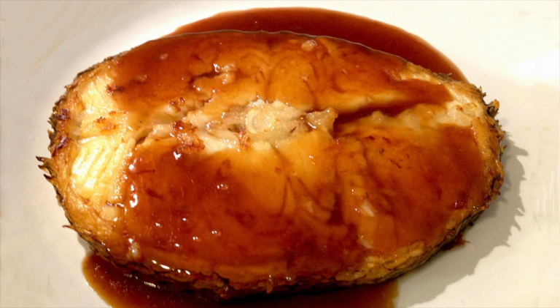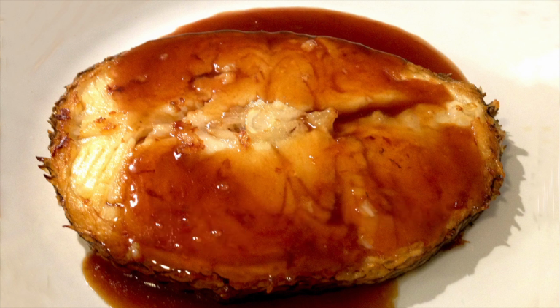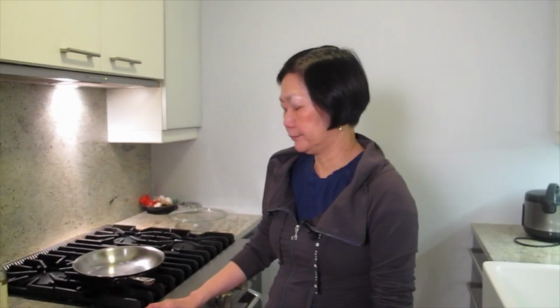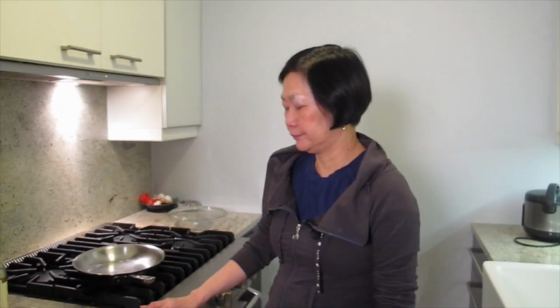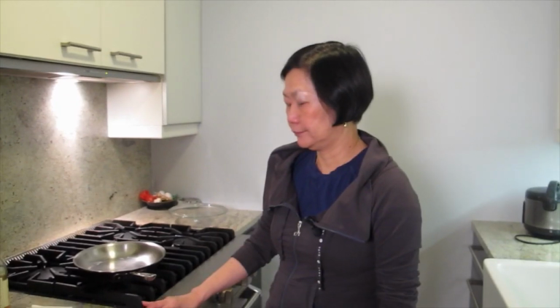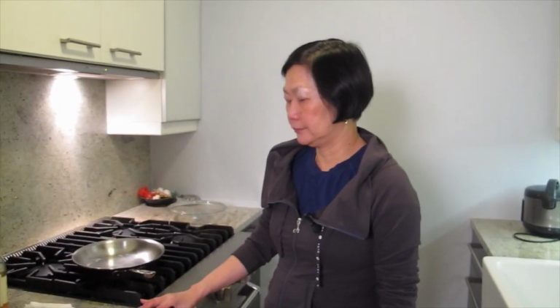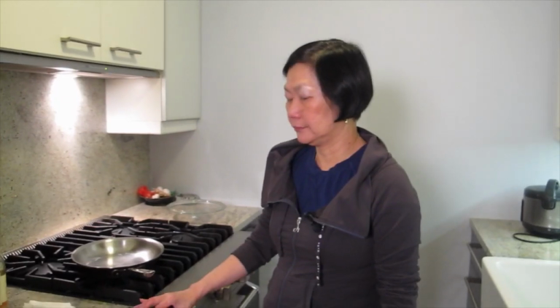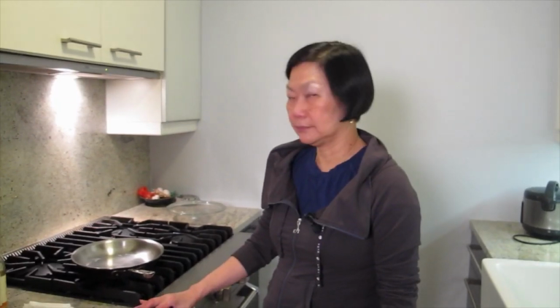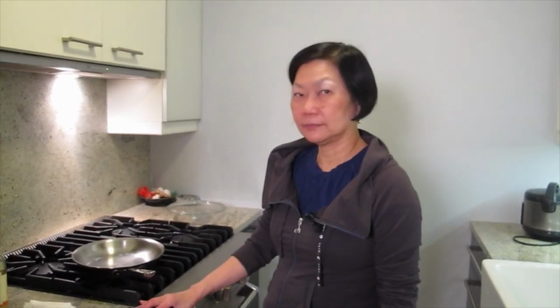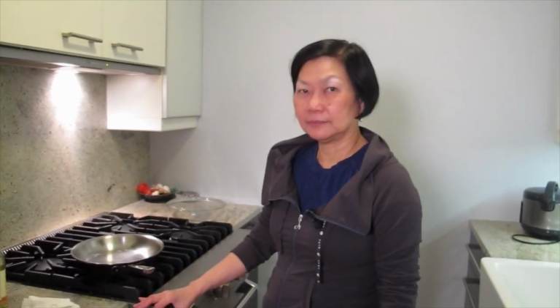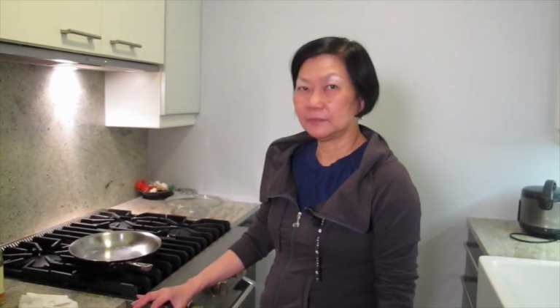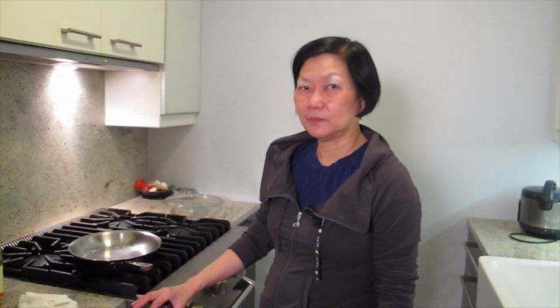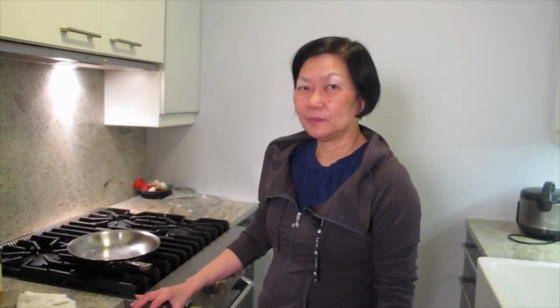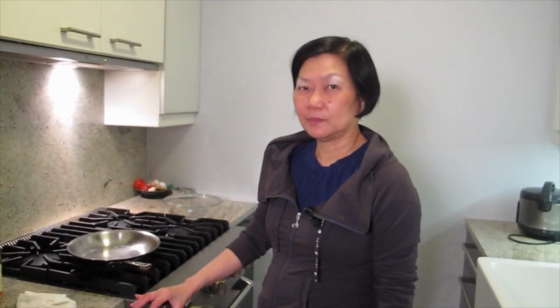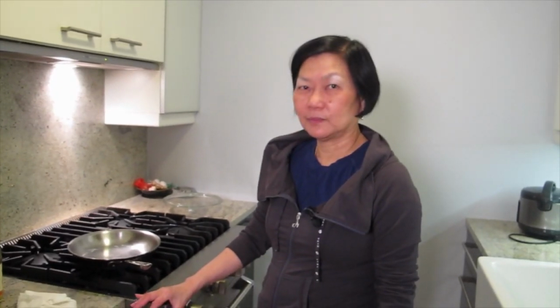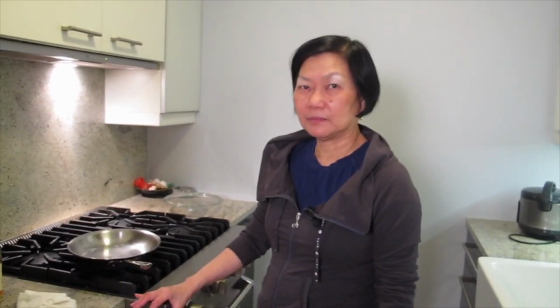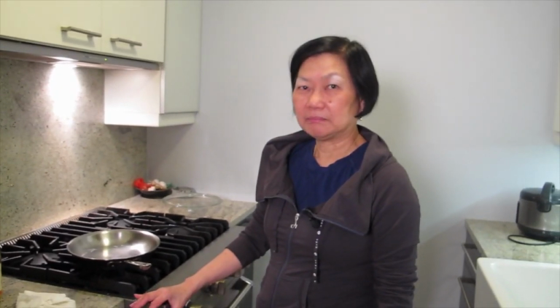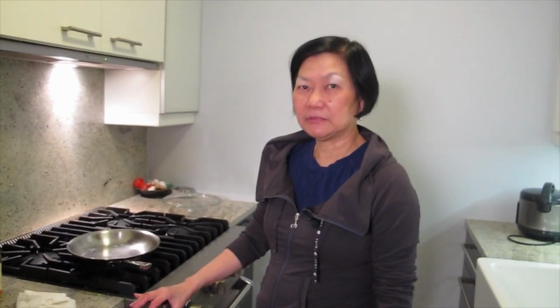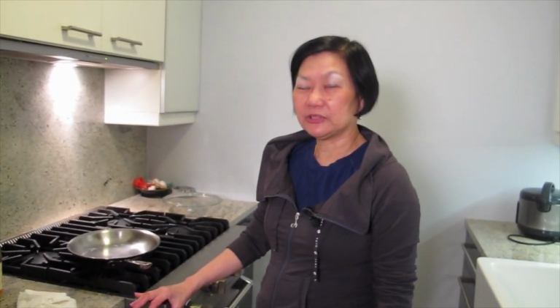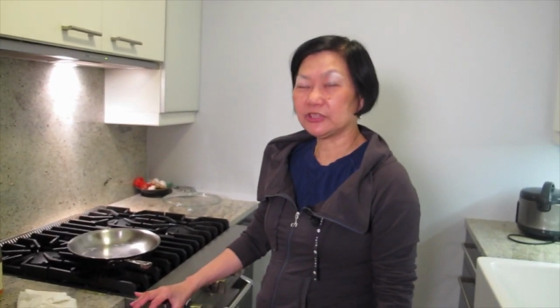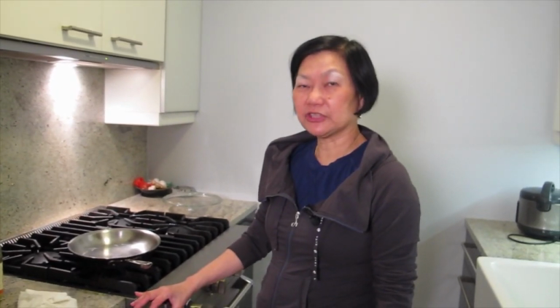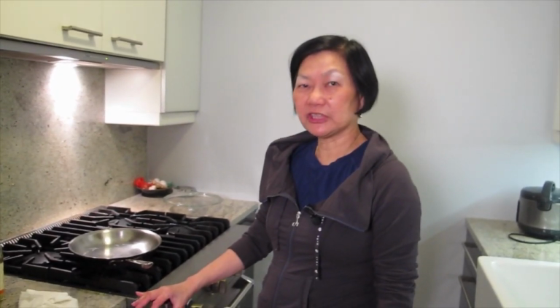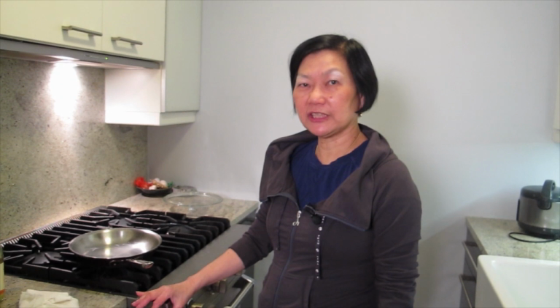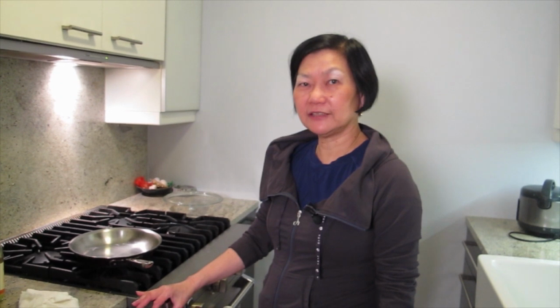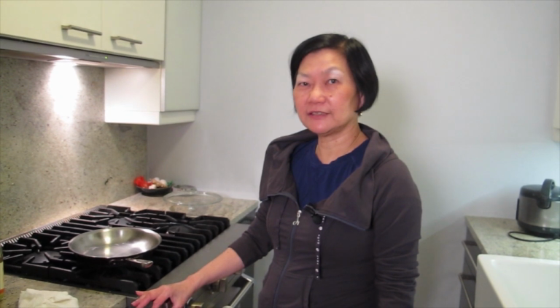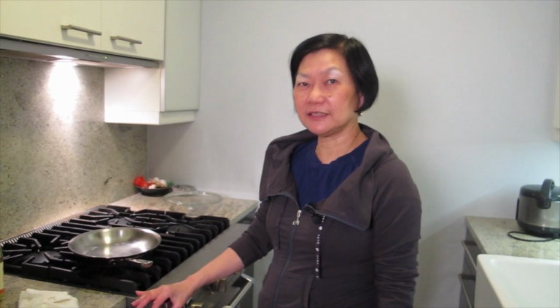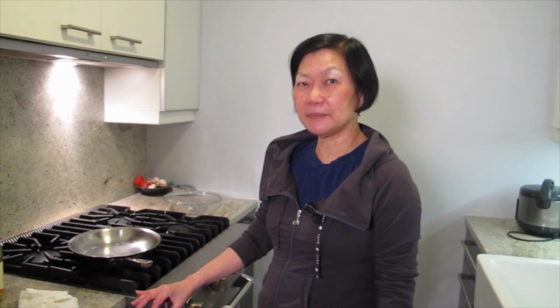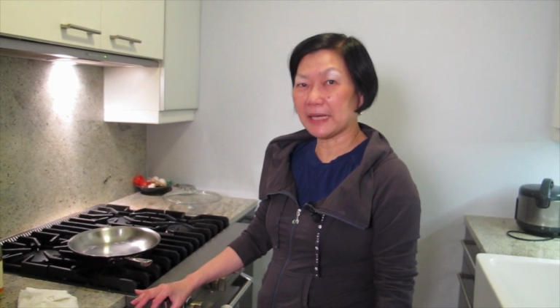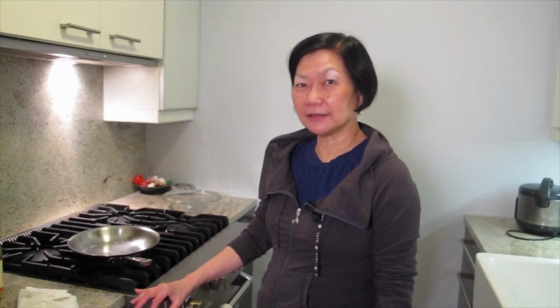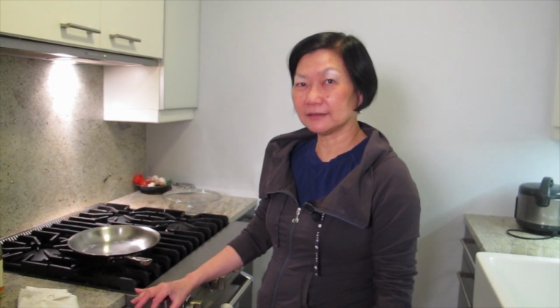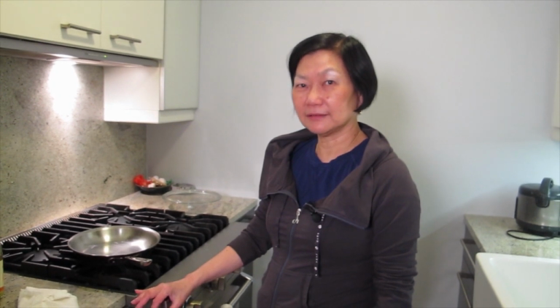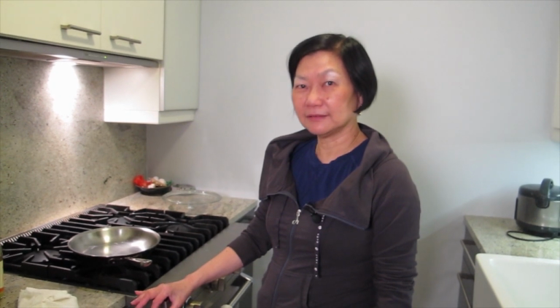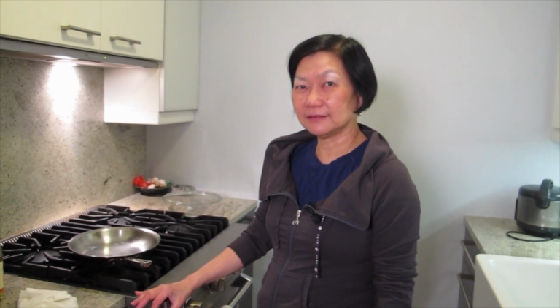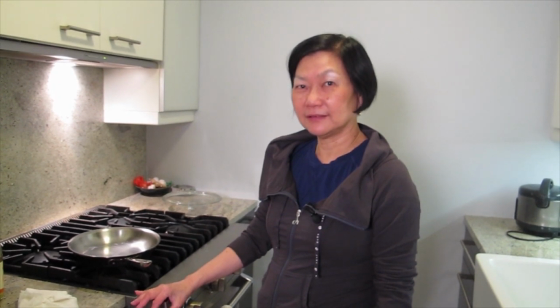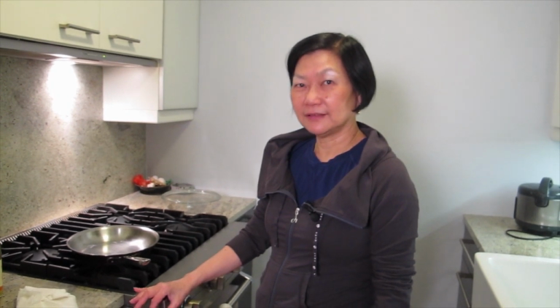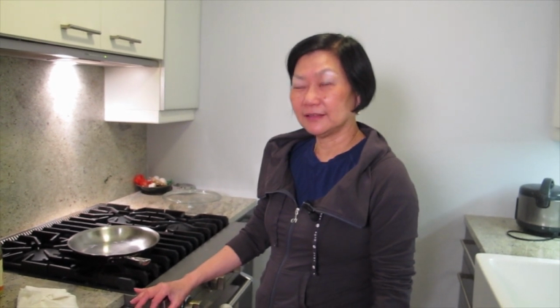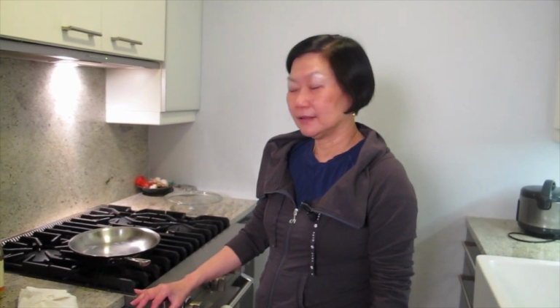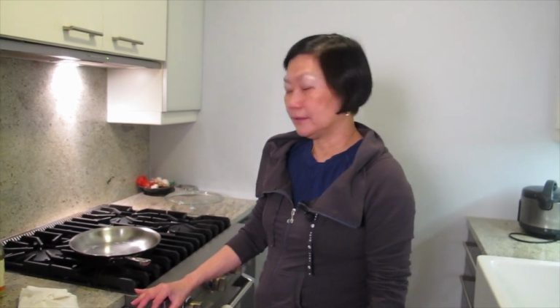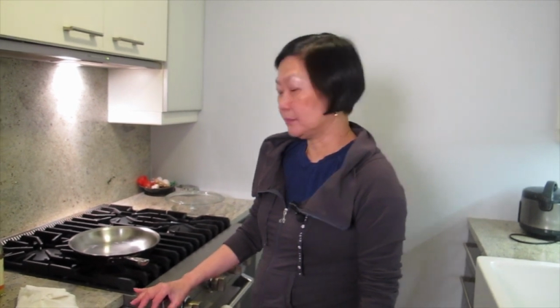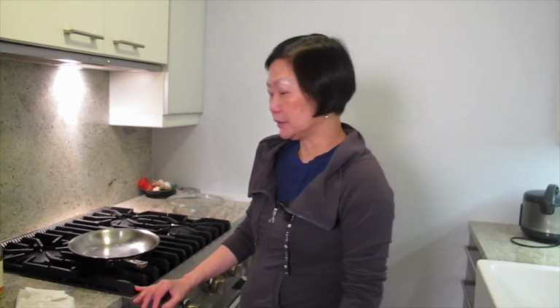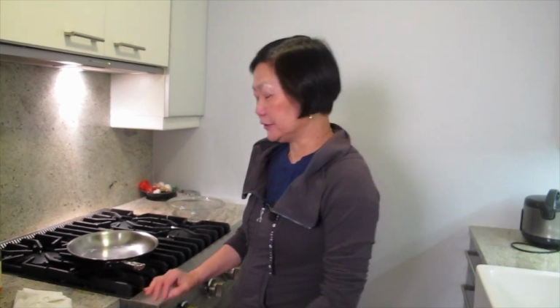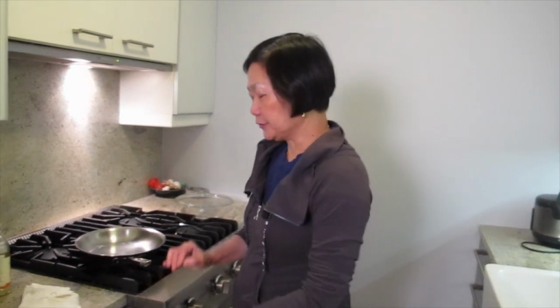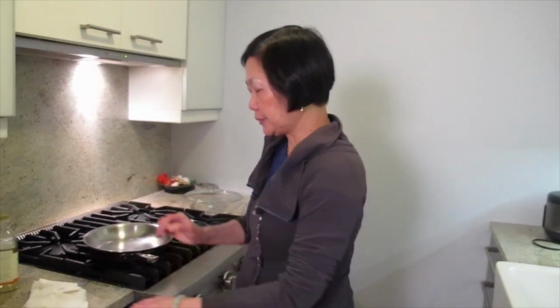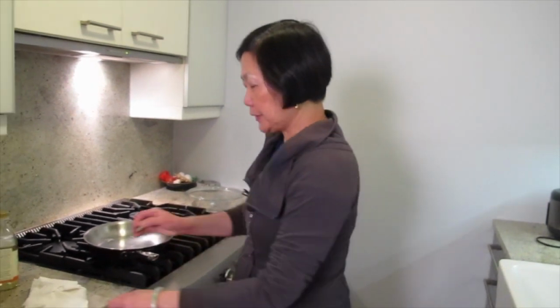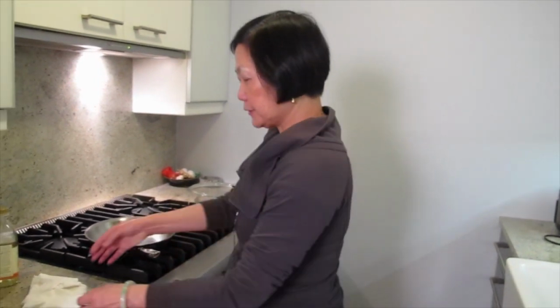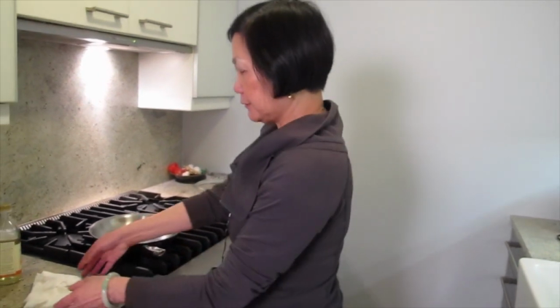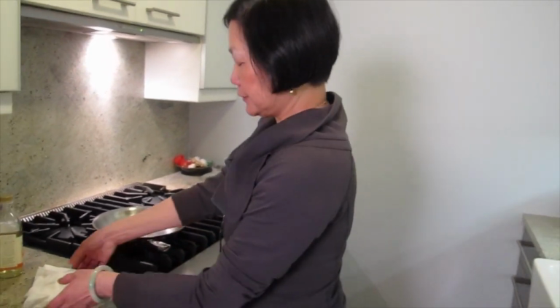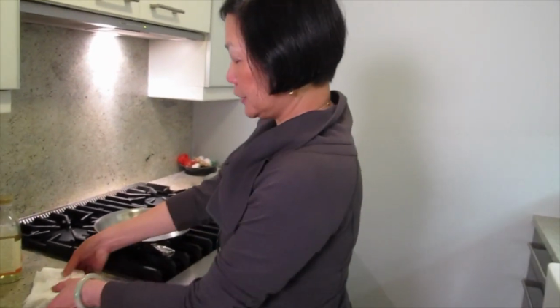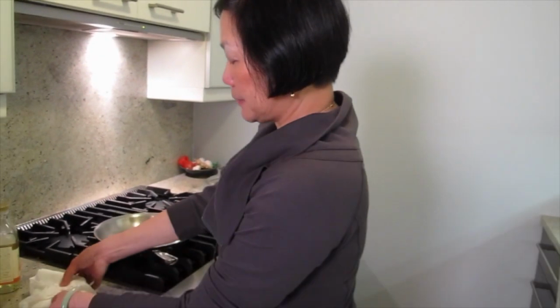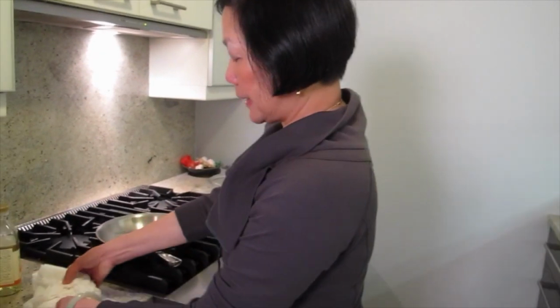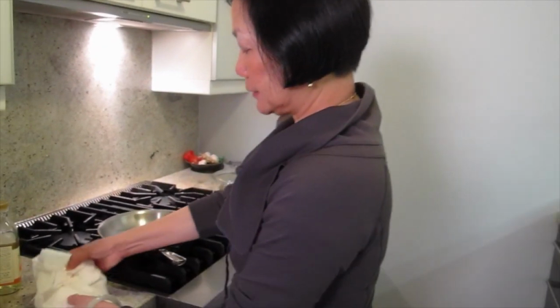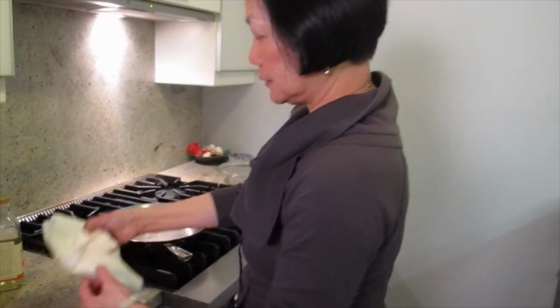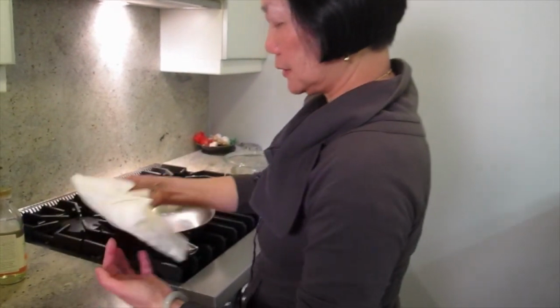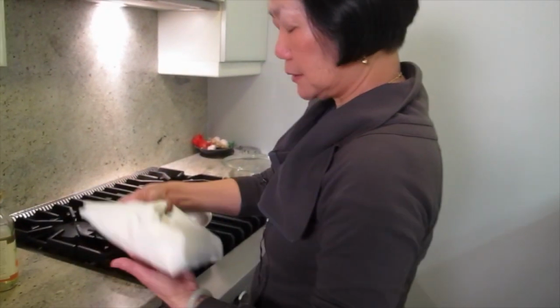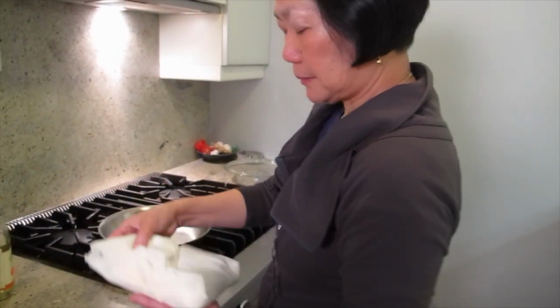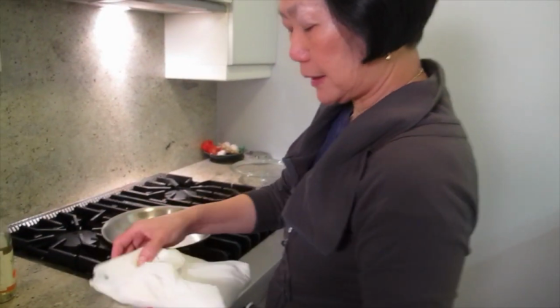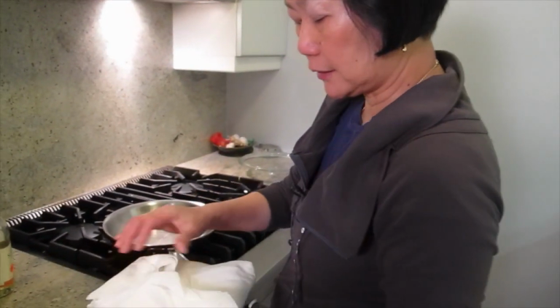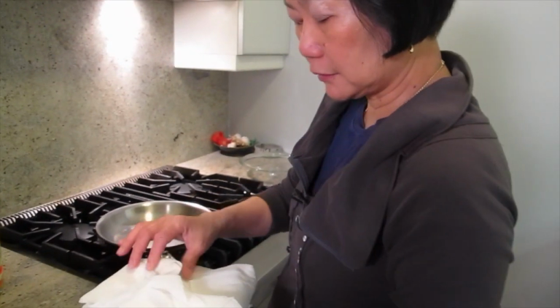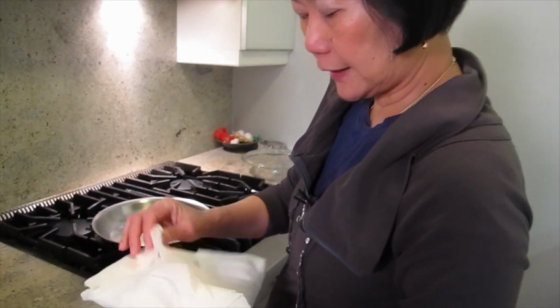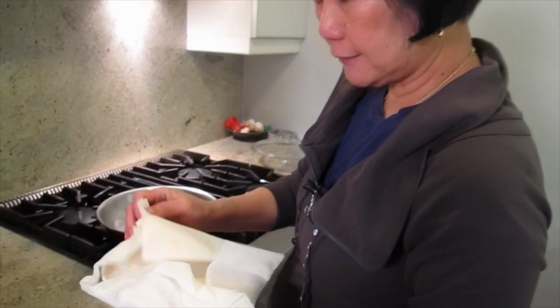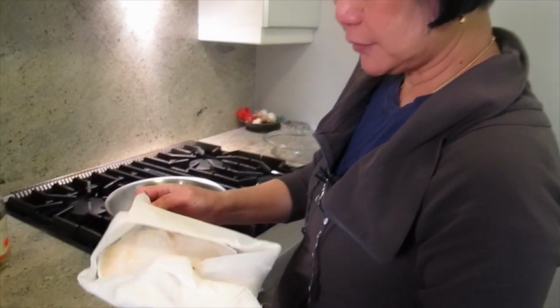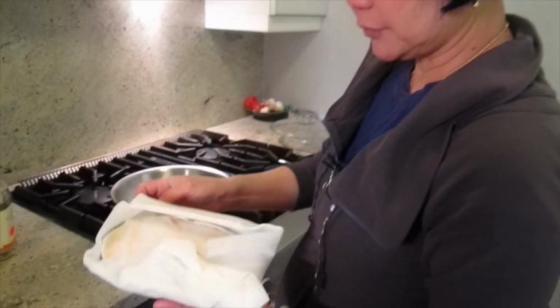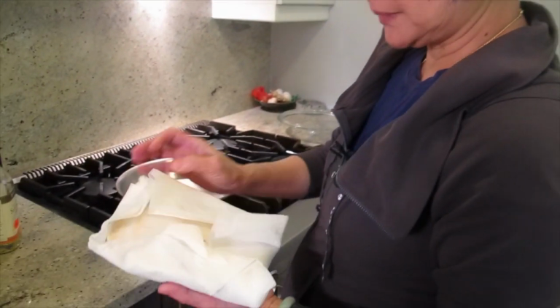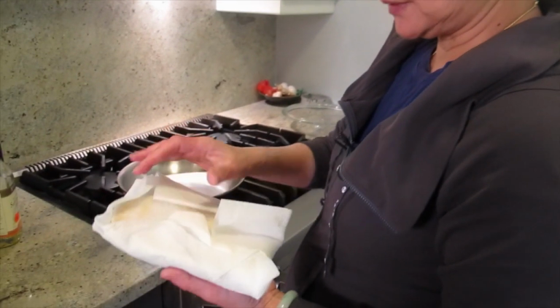What are we cooking today, Joyce? Sicilian sea bass. This piece of sea bass, my uncle gave it to me.